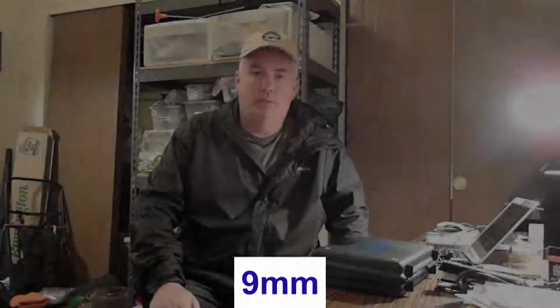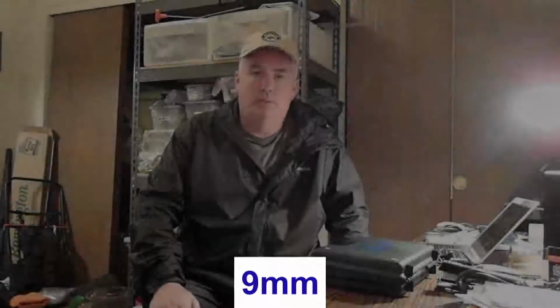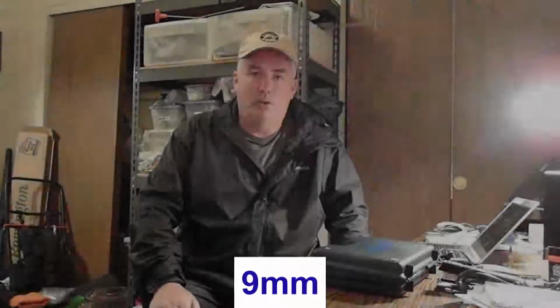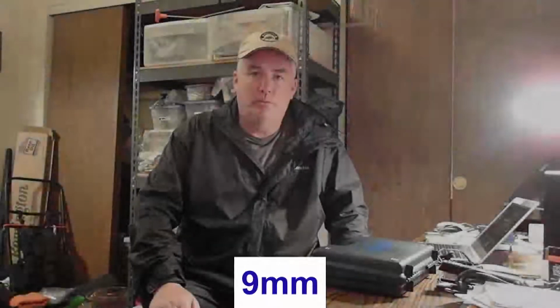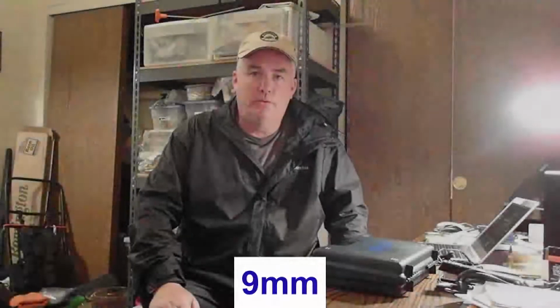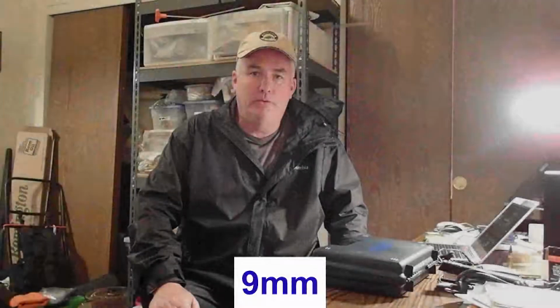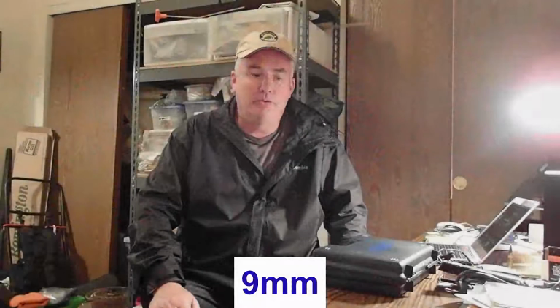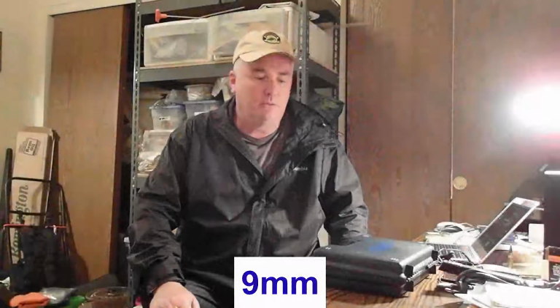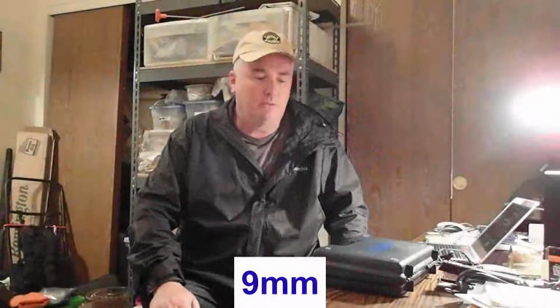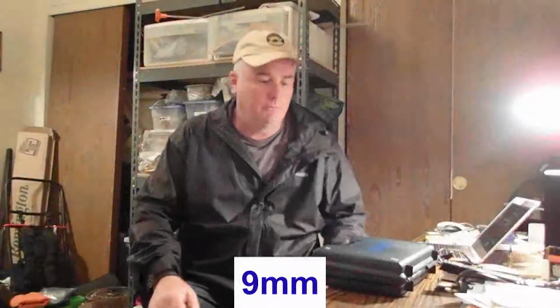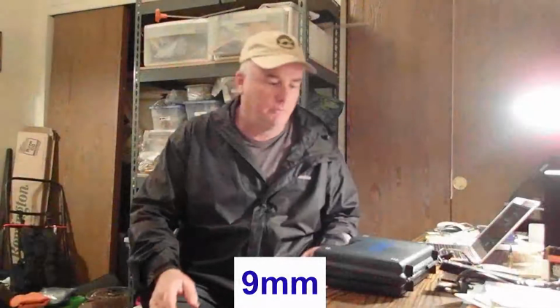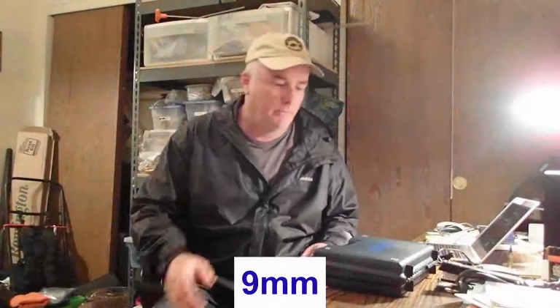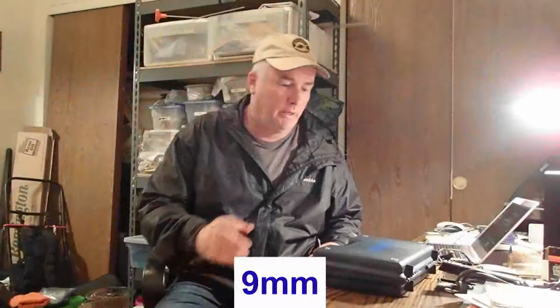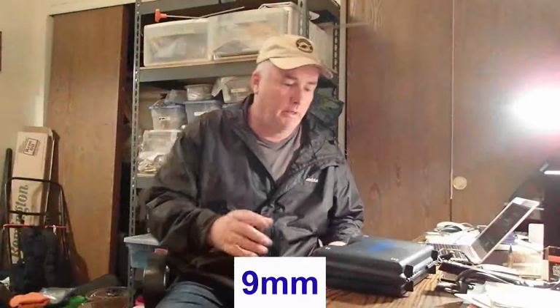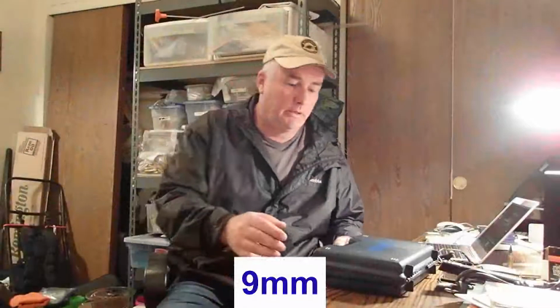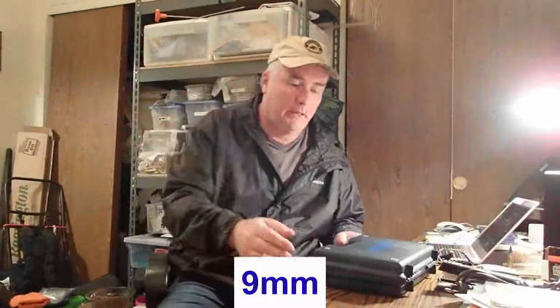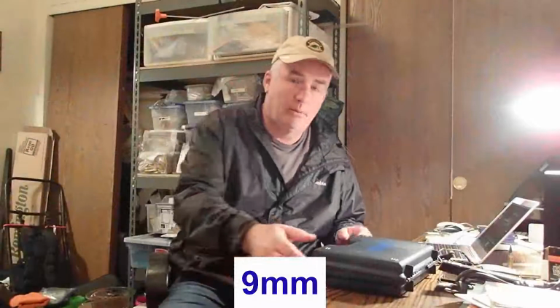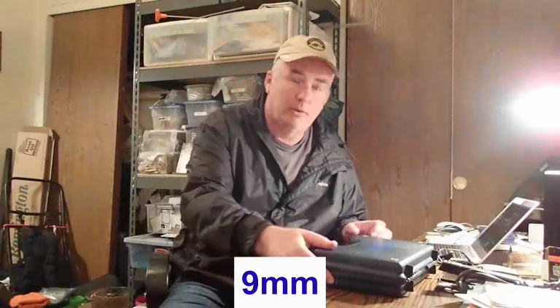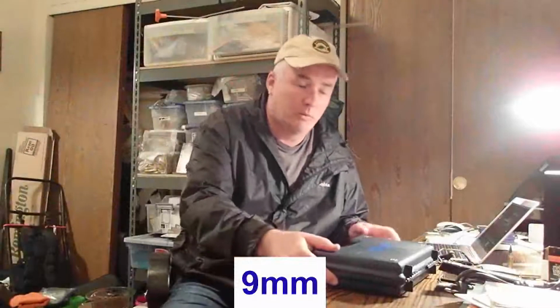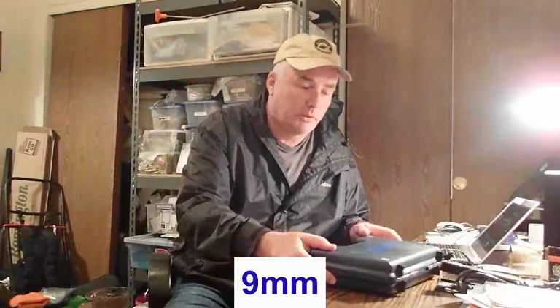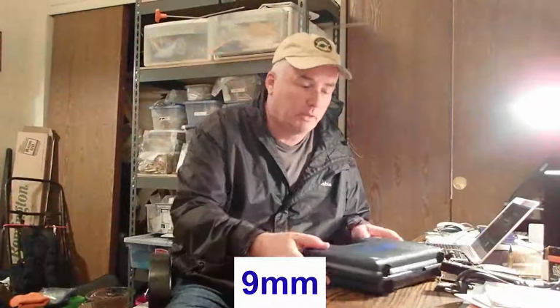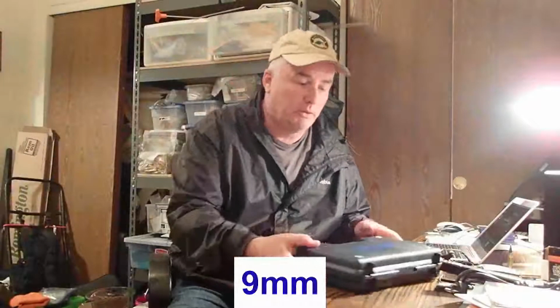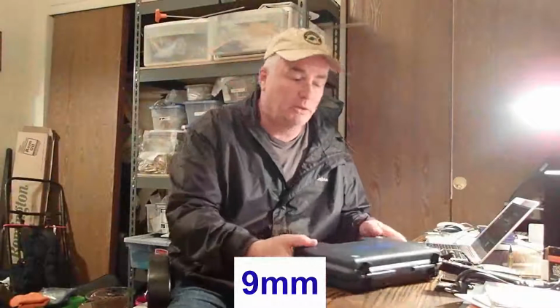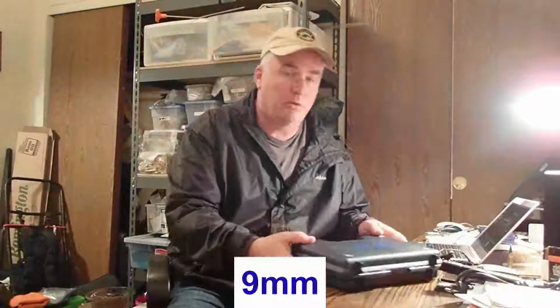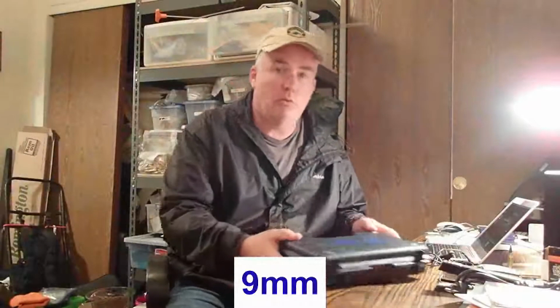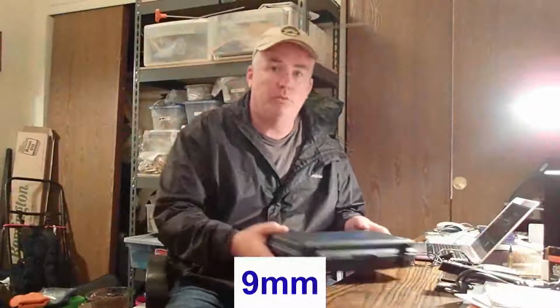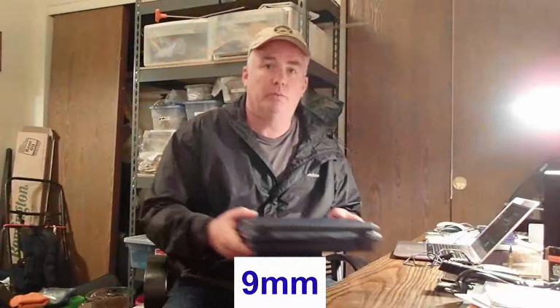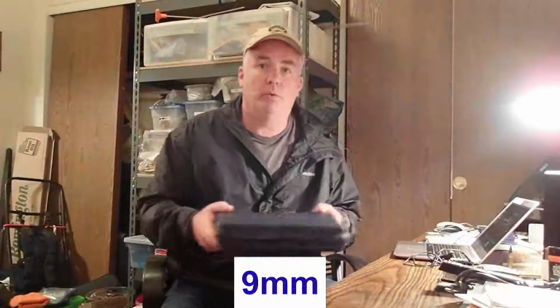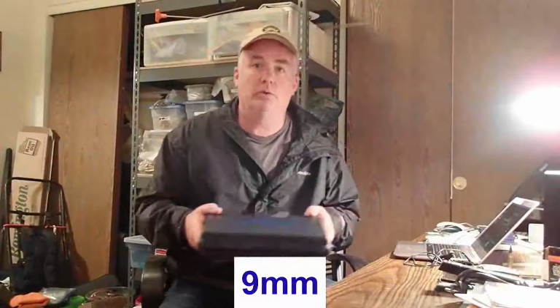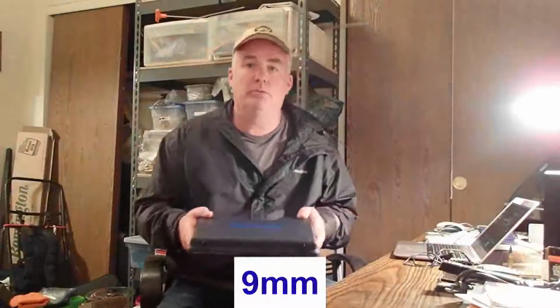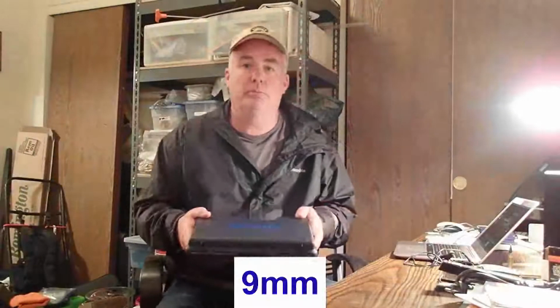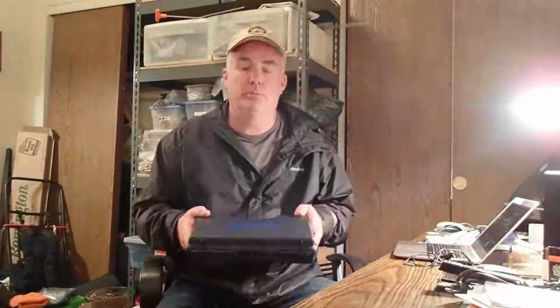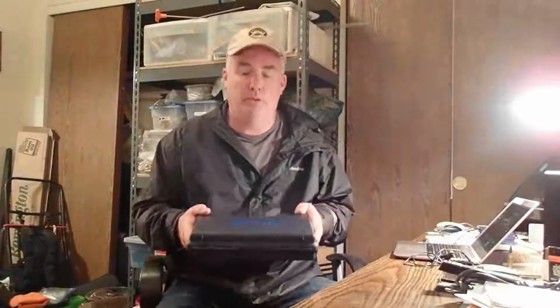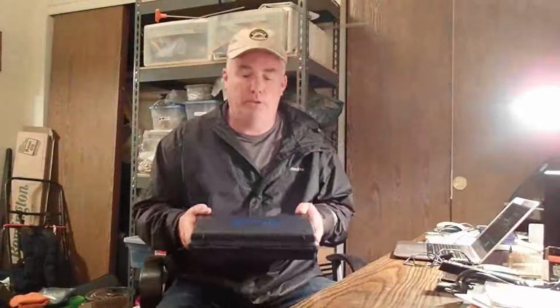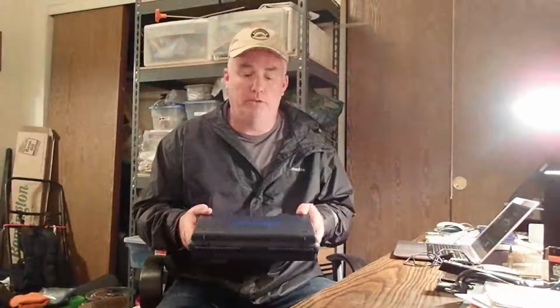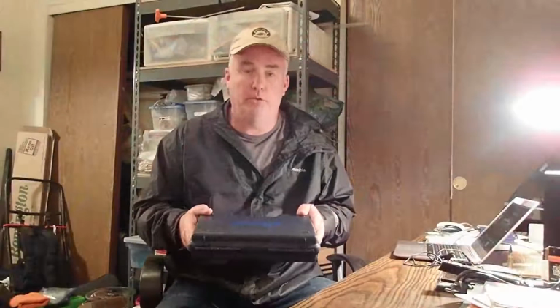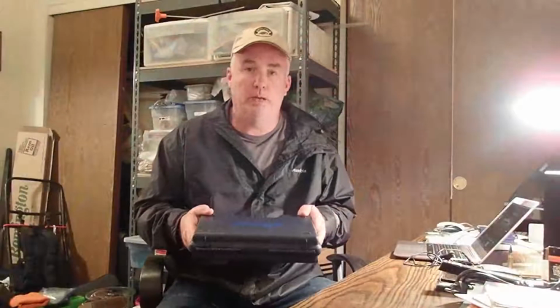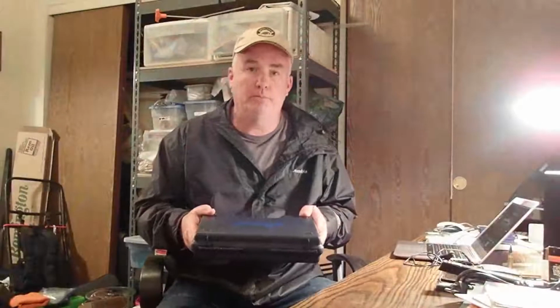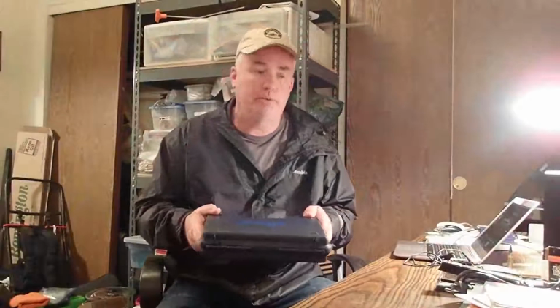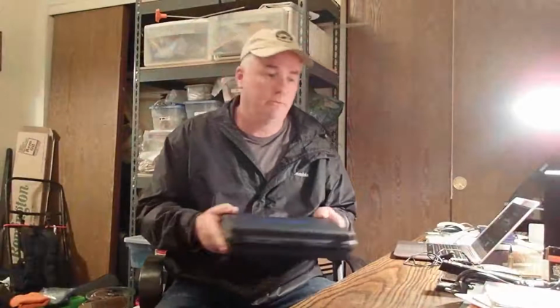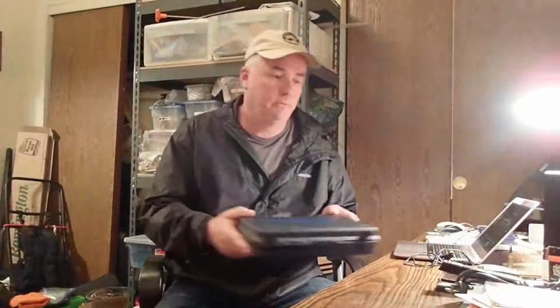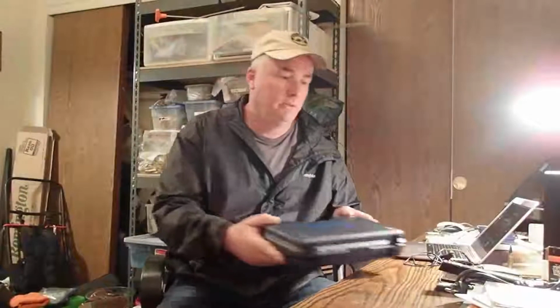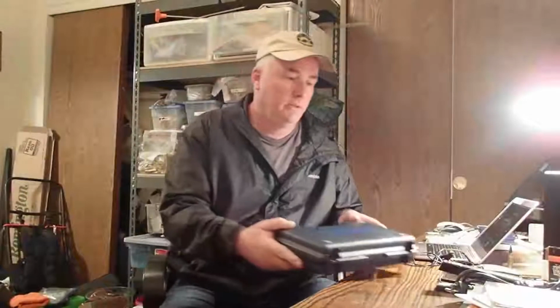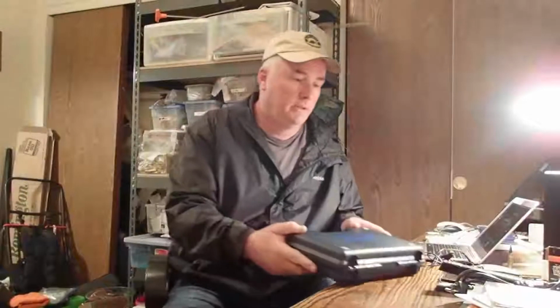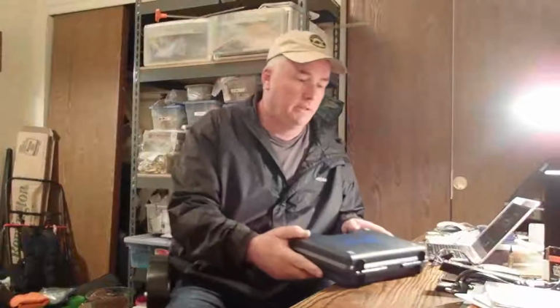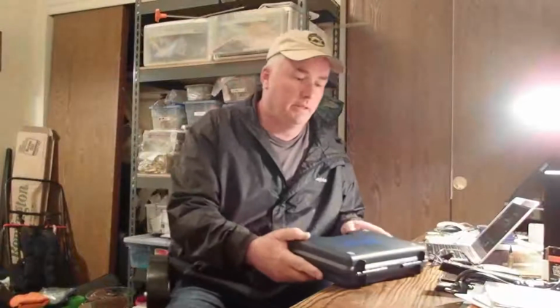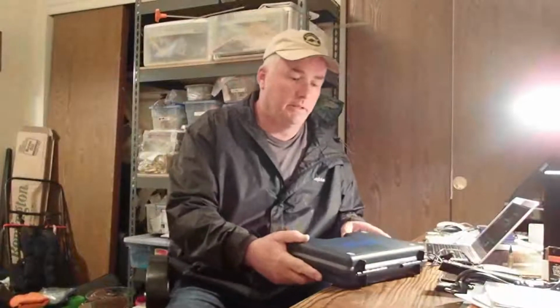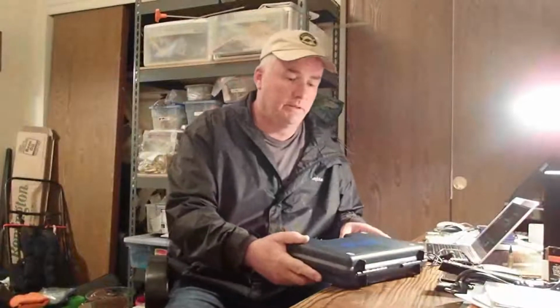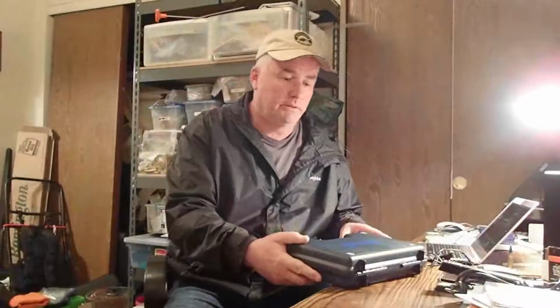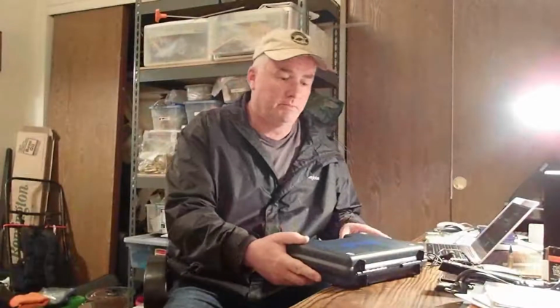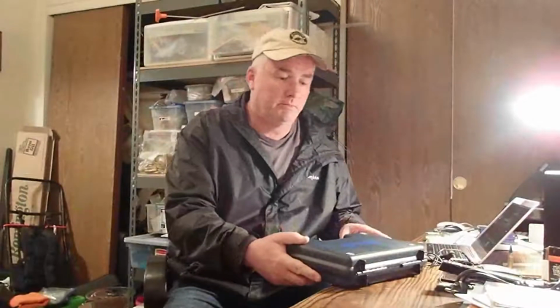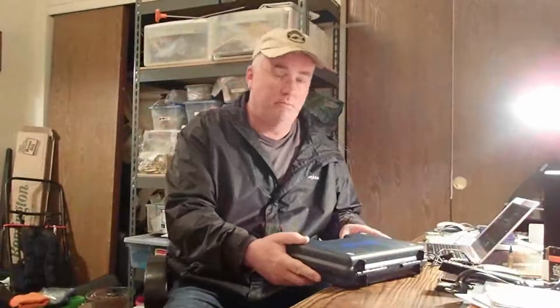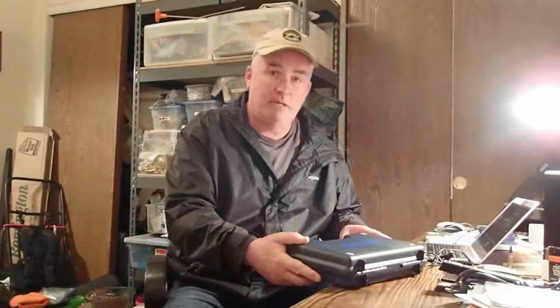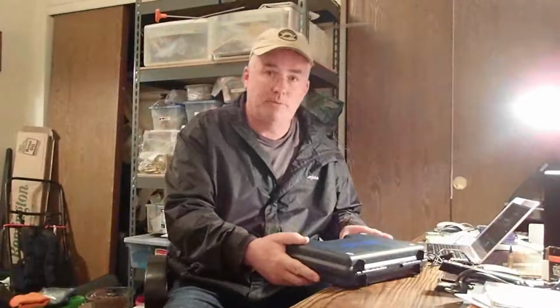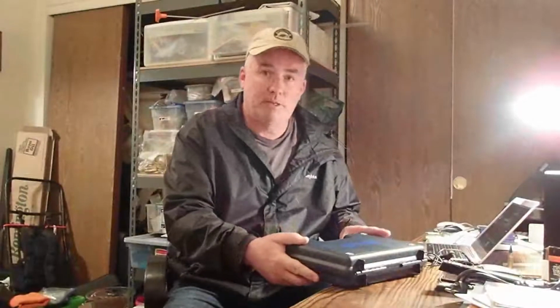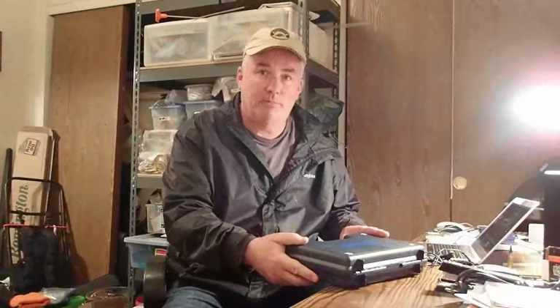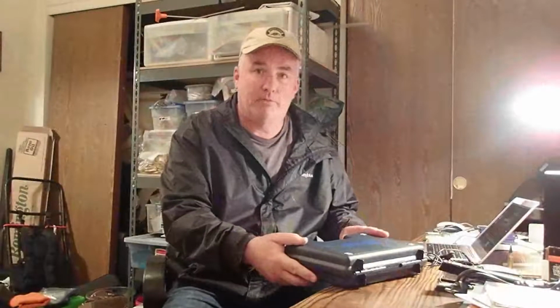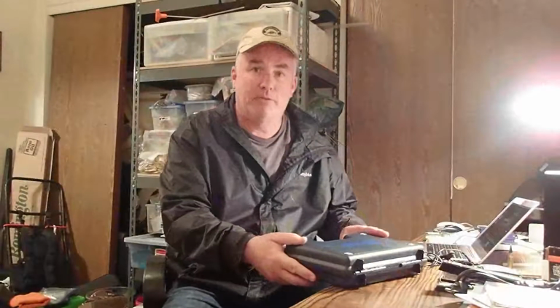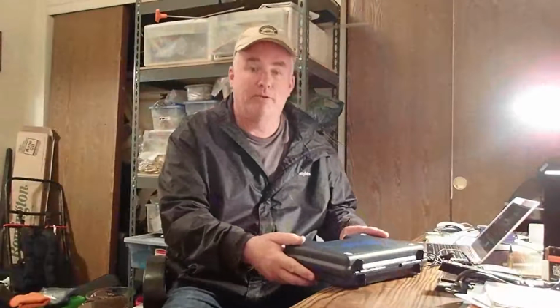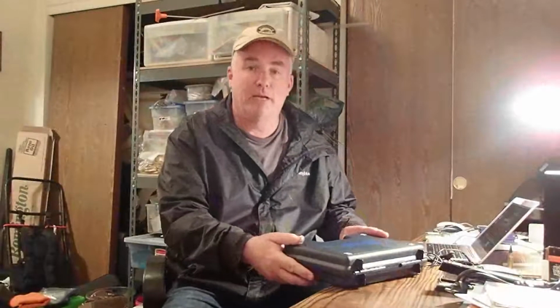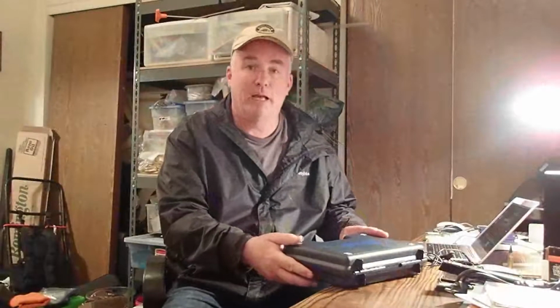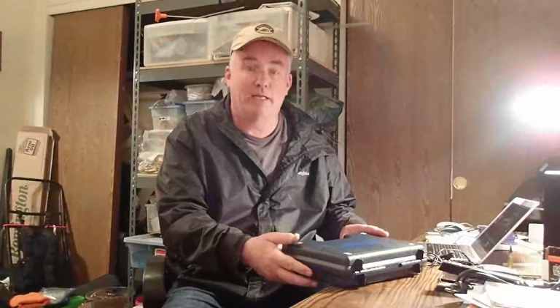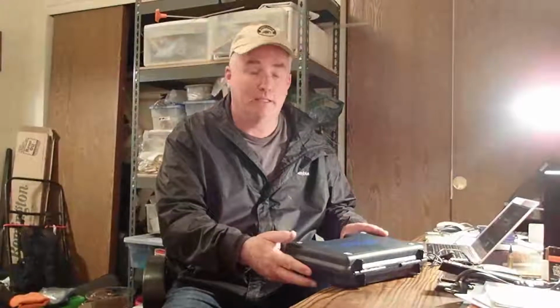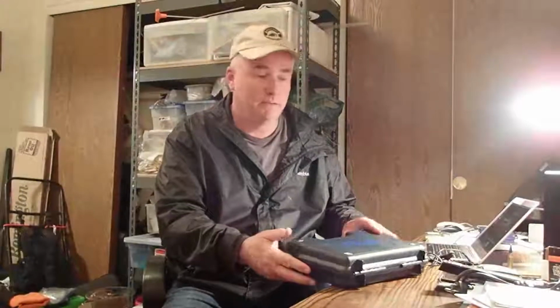Welcome to the jungle. Today we're going to take a look at the Walther PPQ M2. It's fast become my favorite handgun.